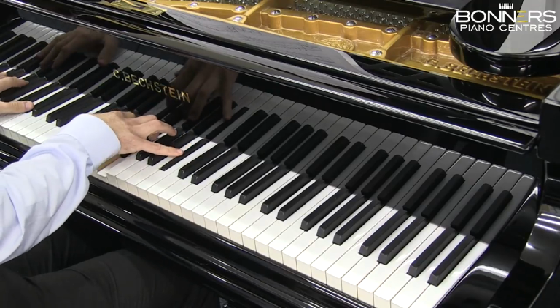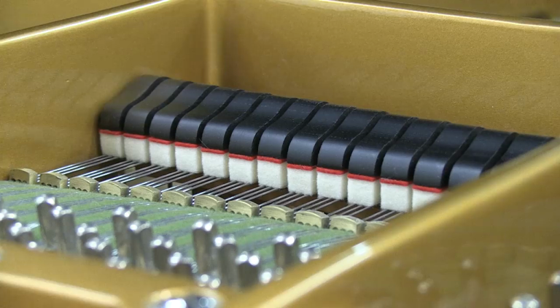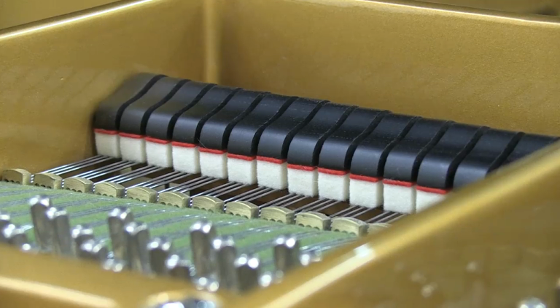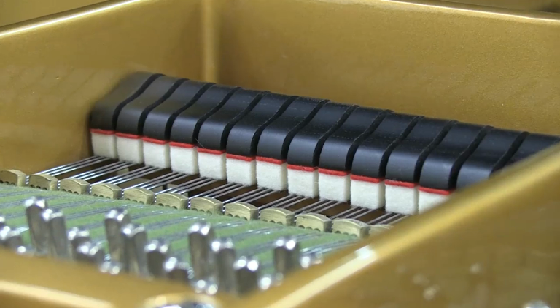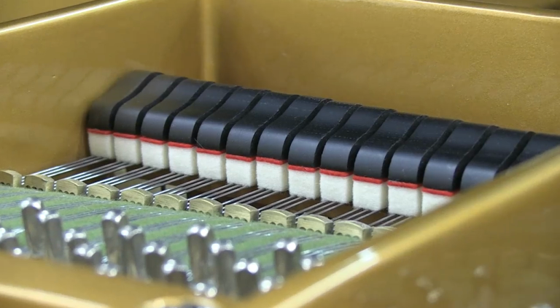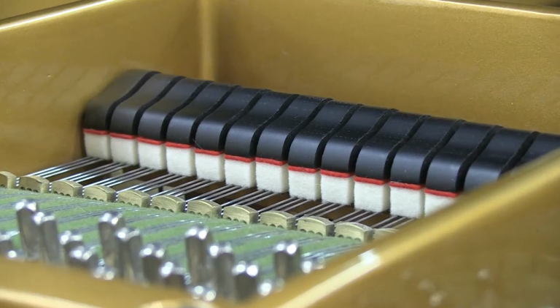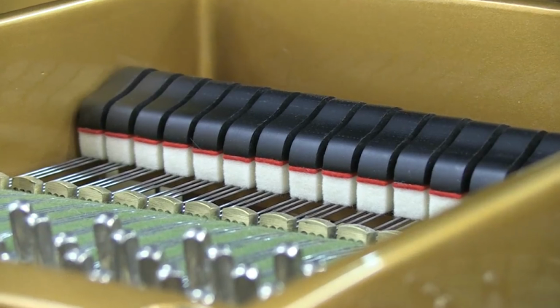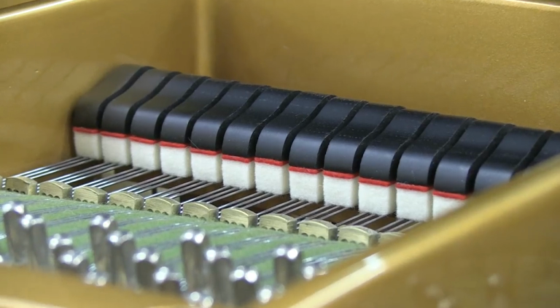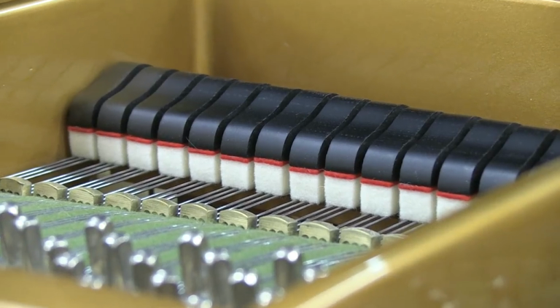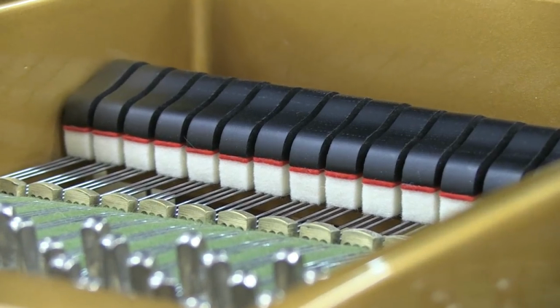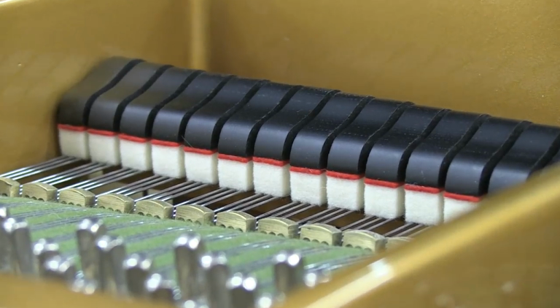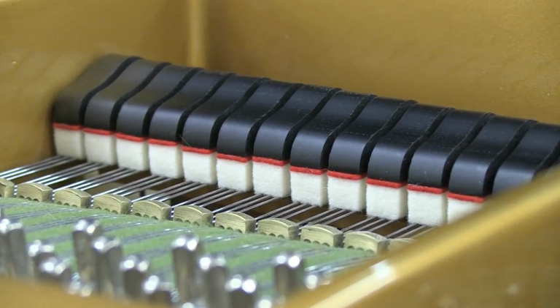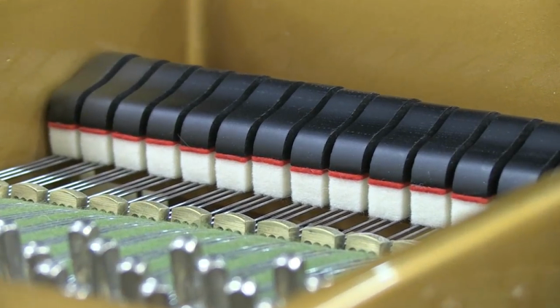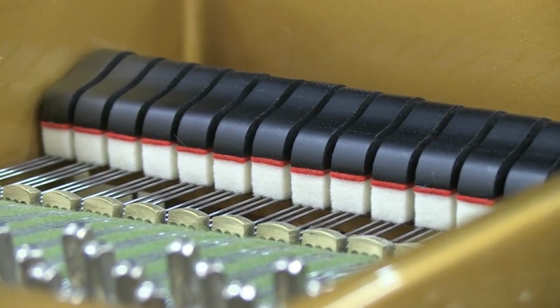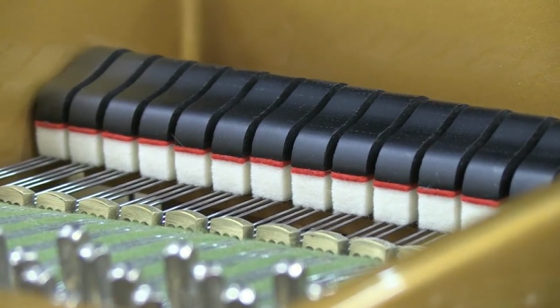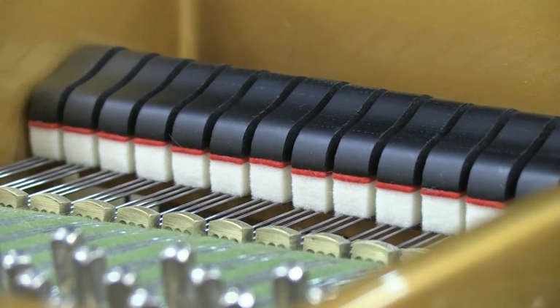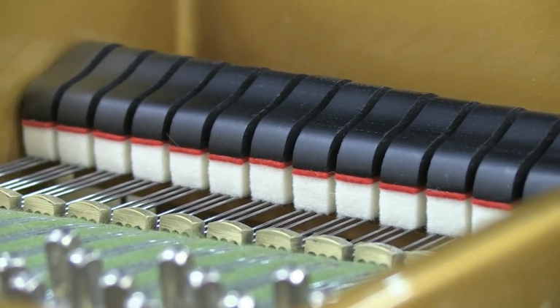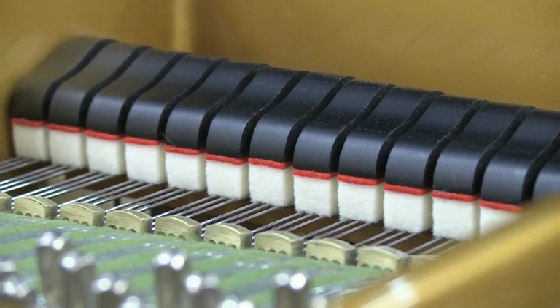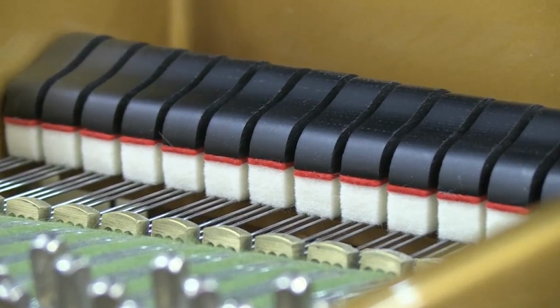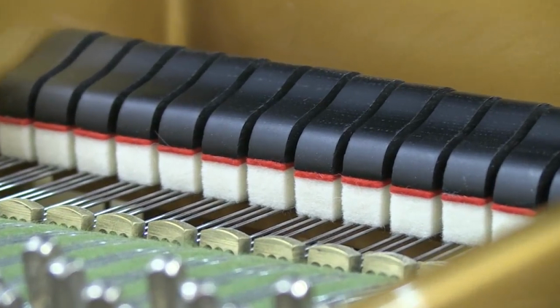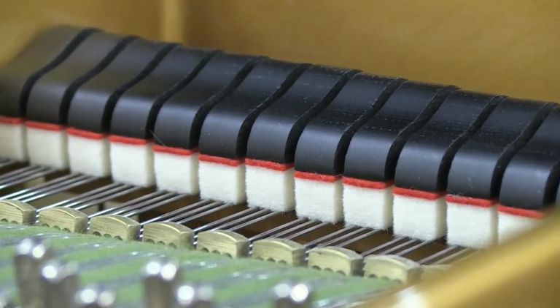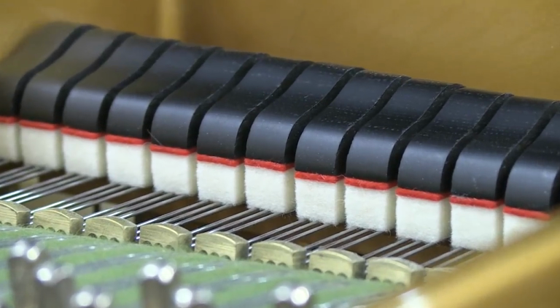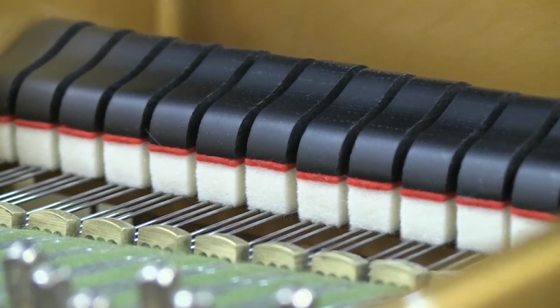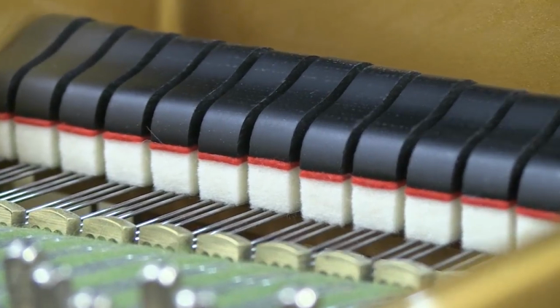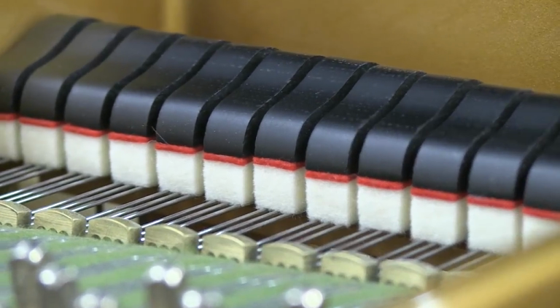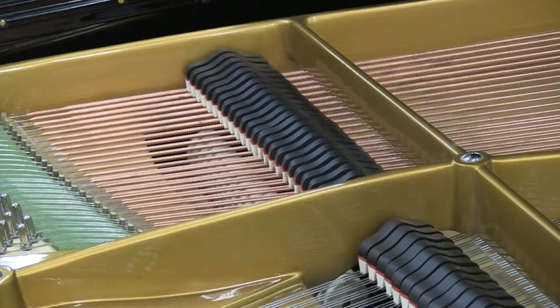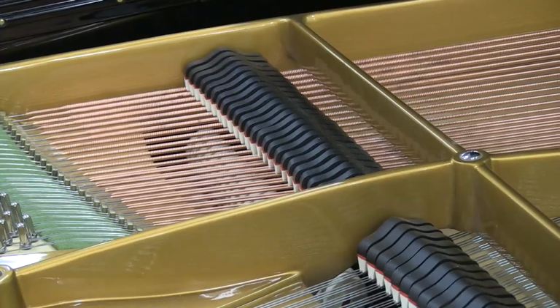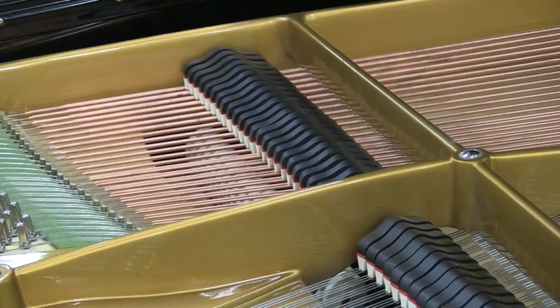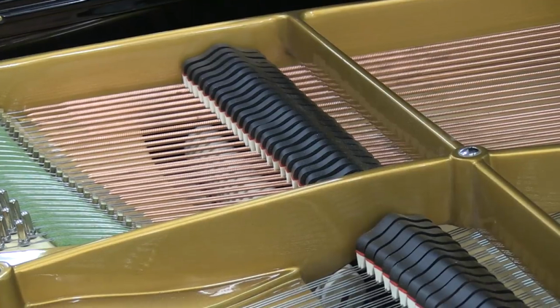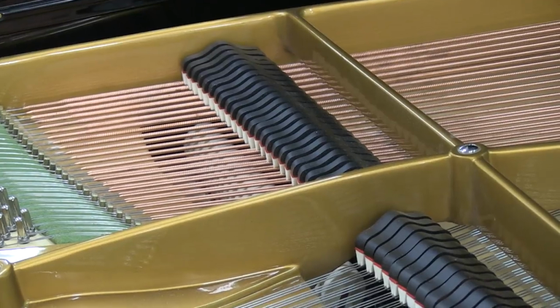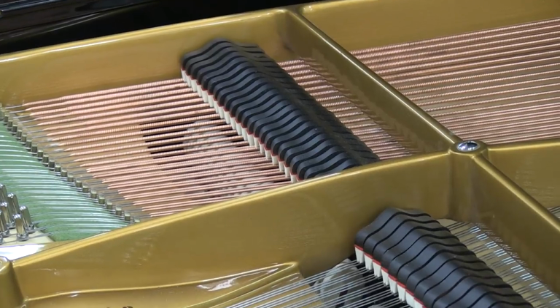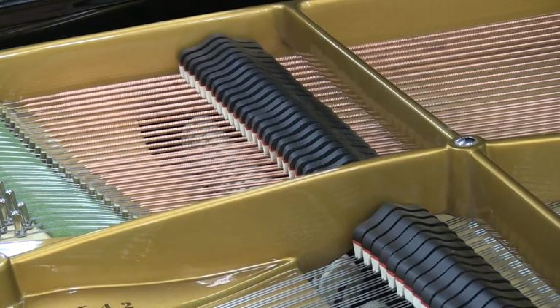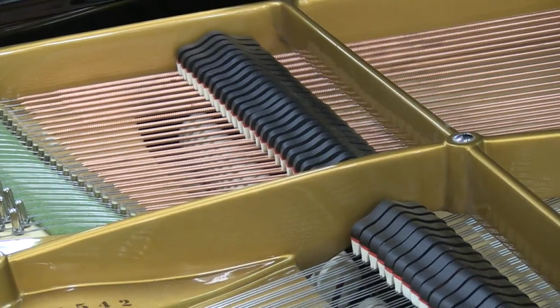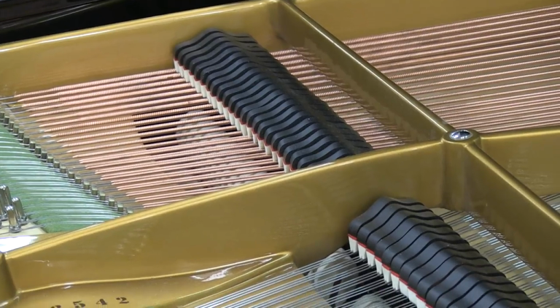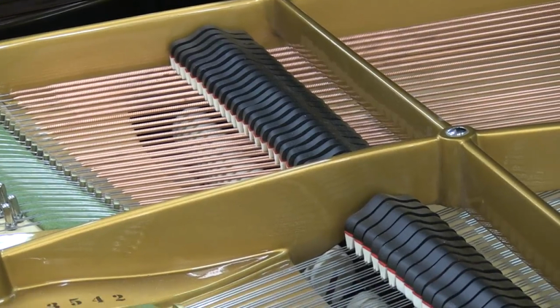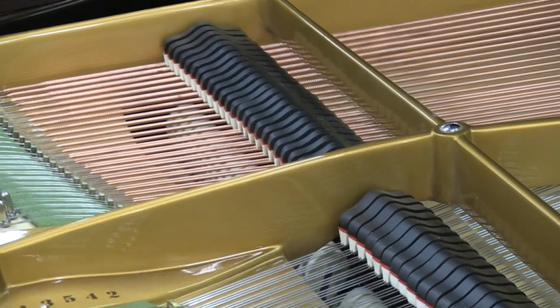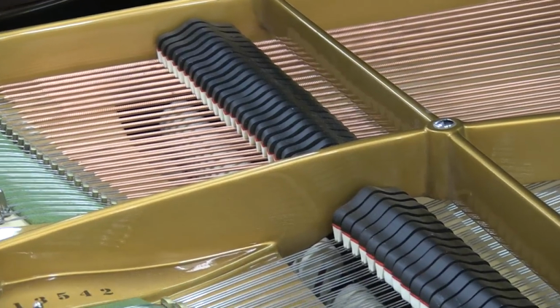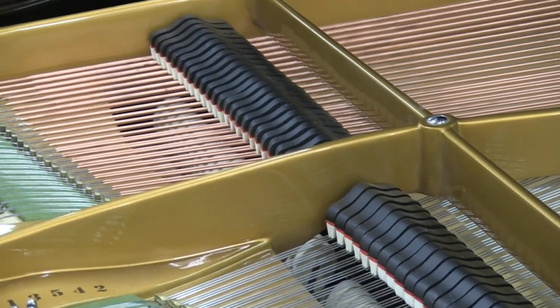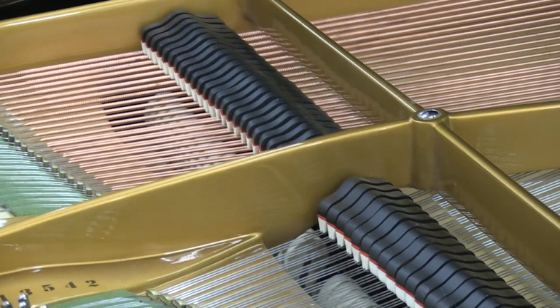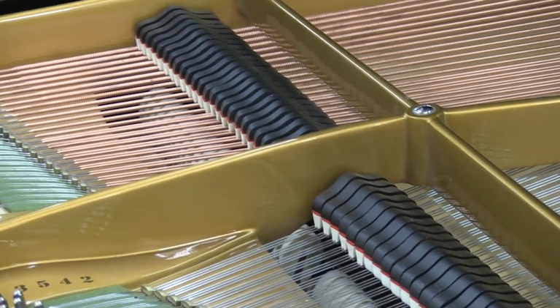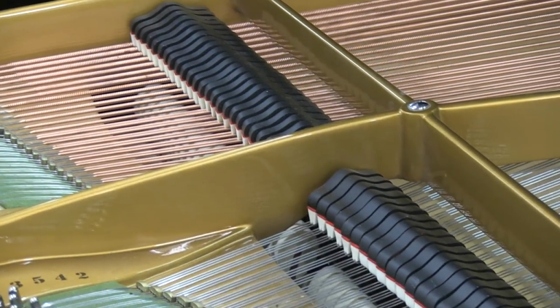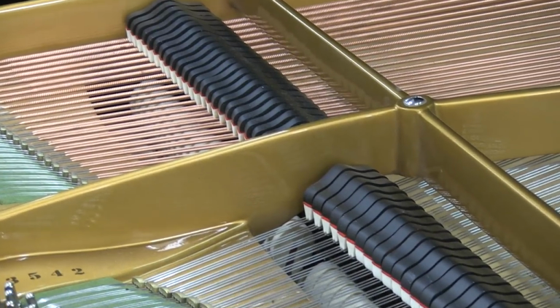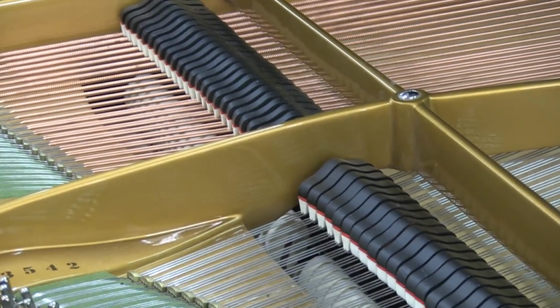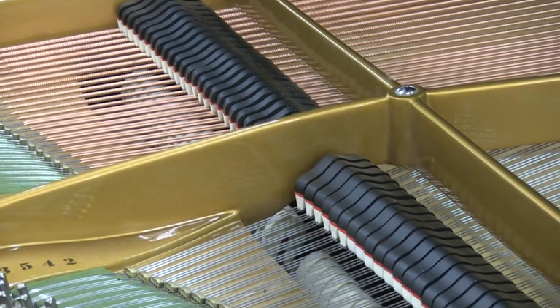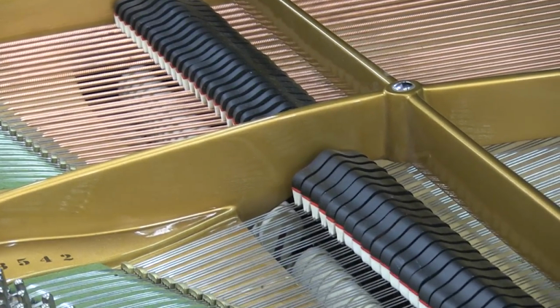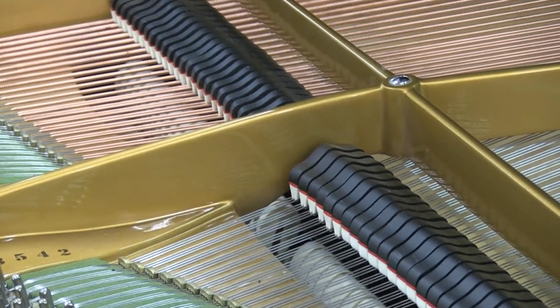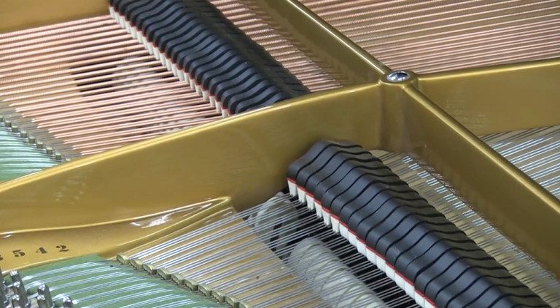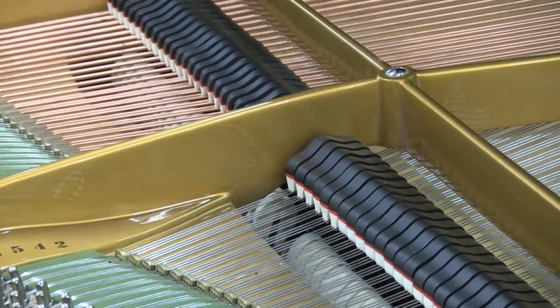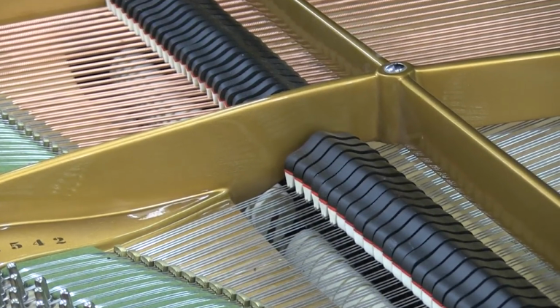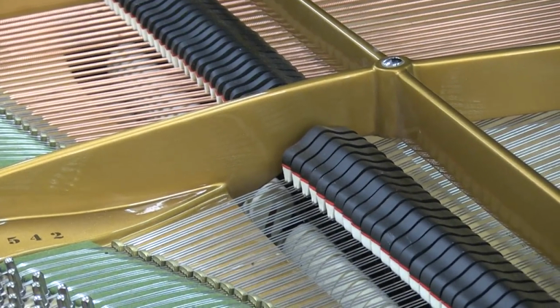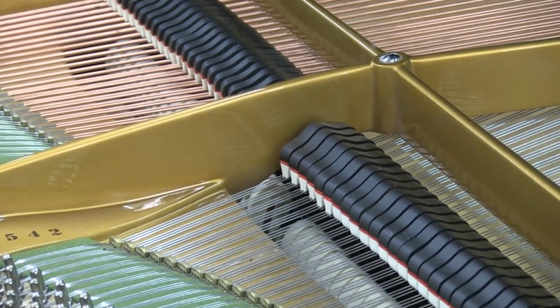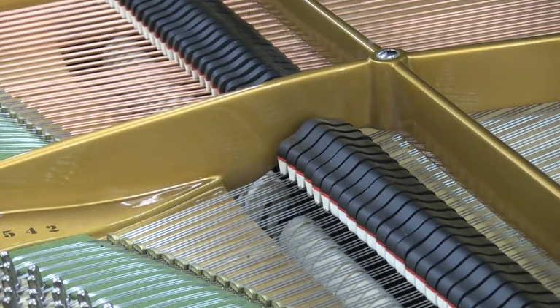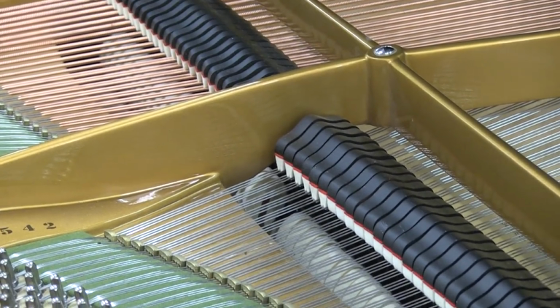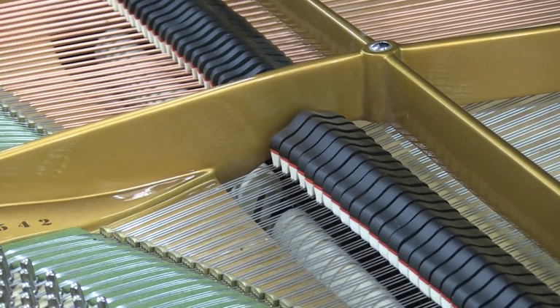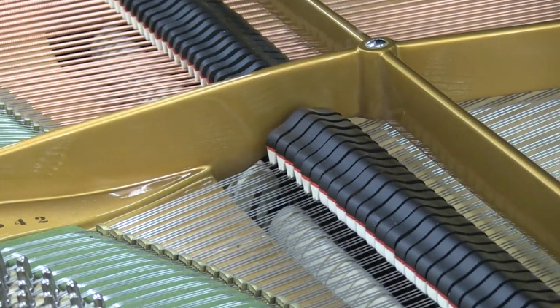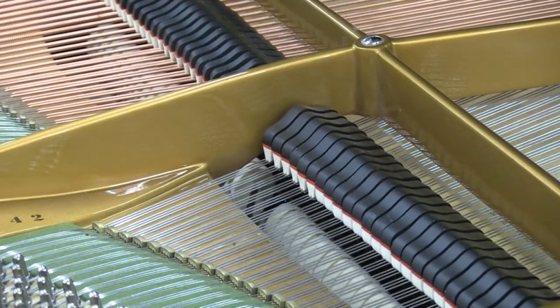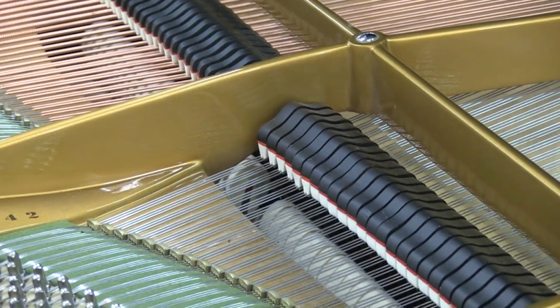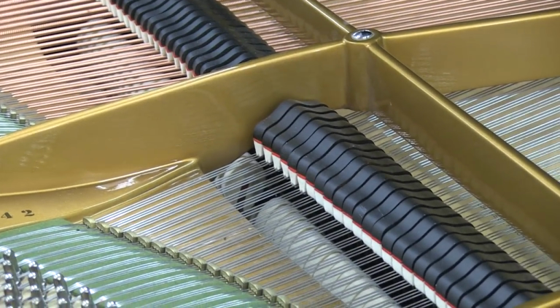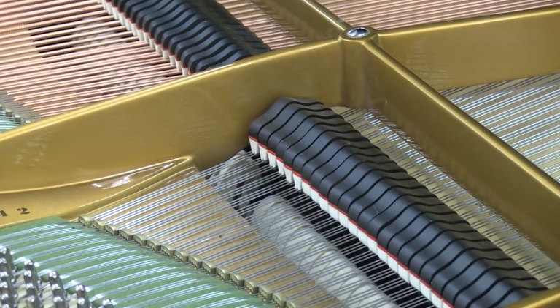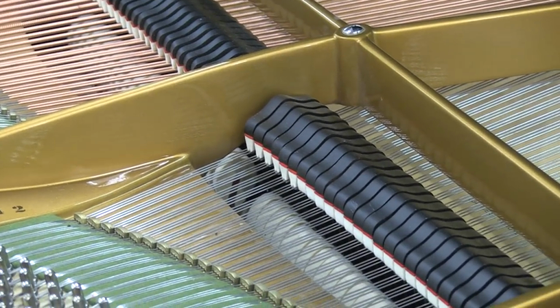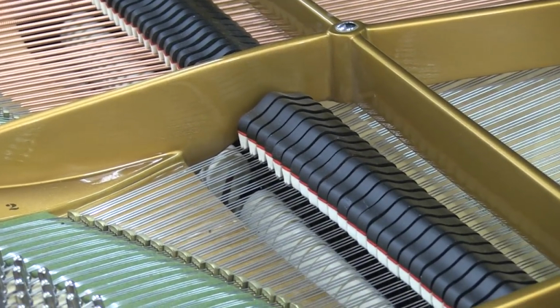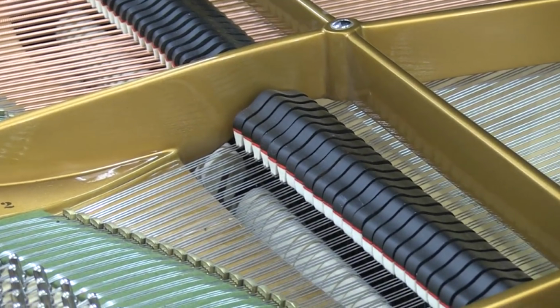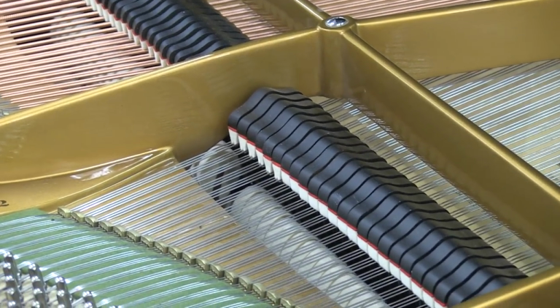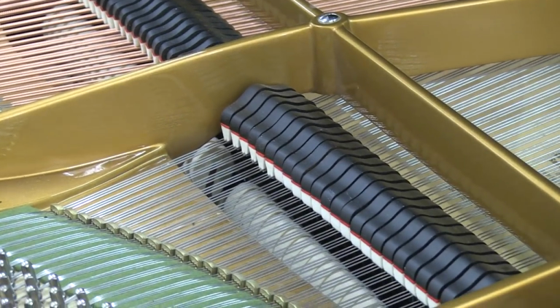The damper felts have been replaced so any false echoes are eliminated and staccato playing is much cleaner.